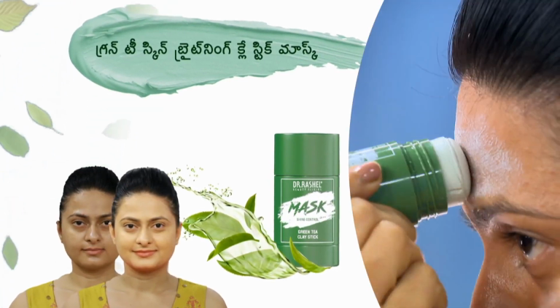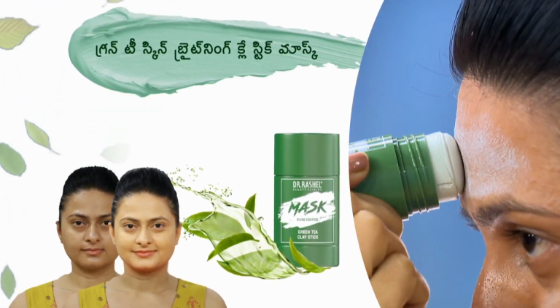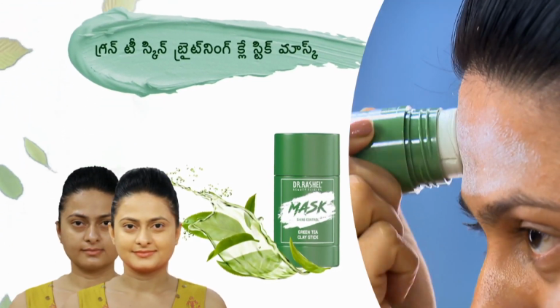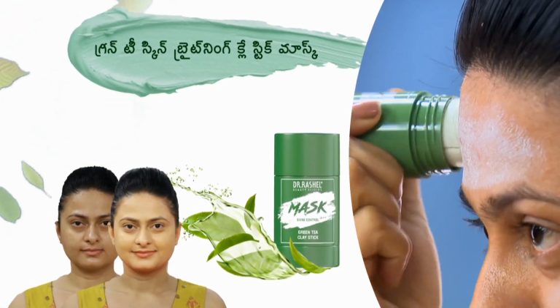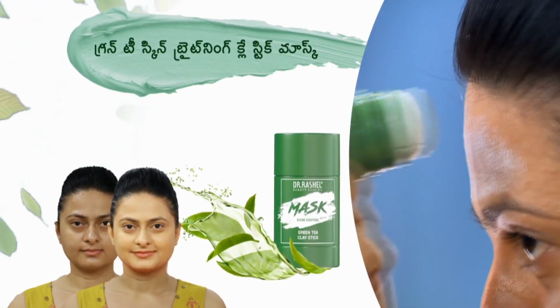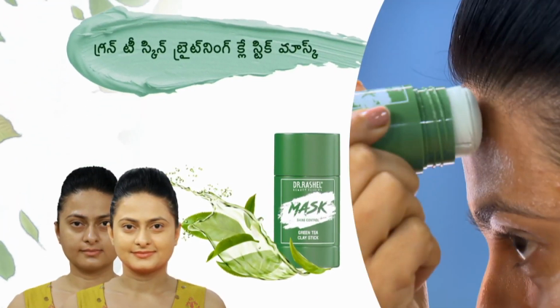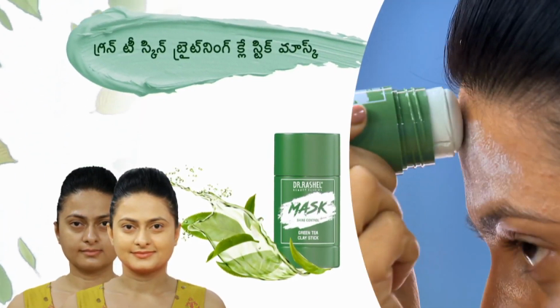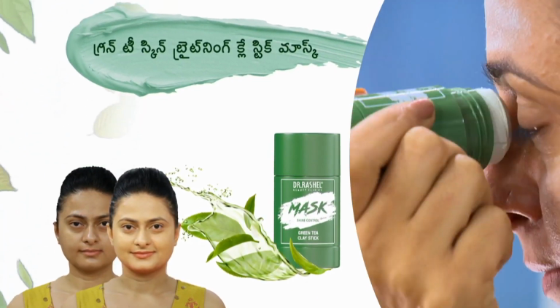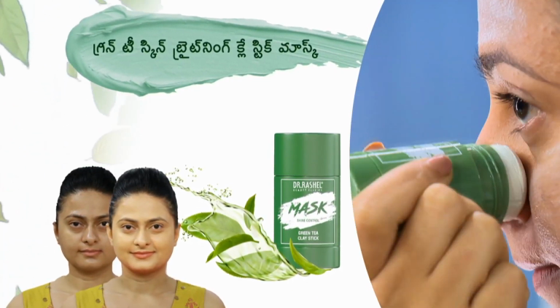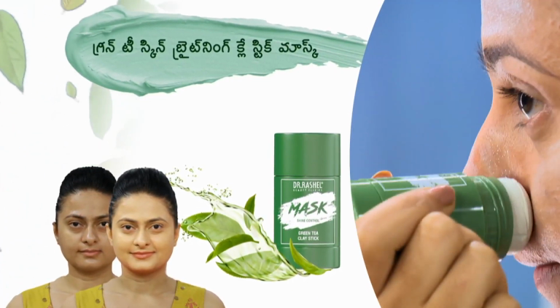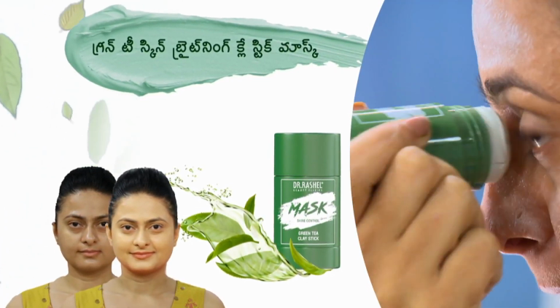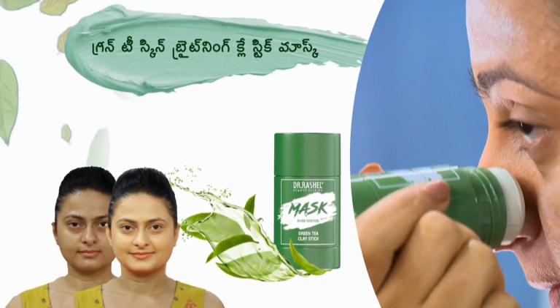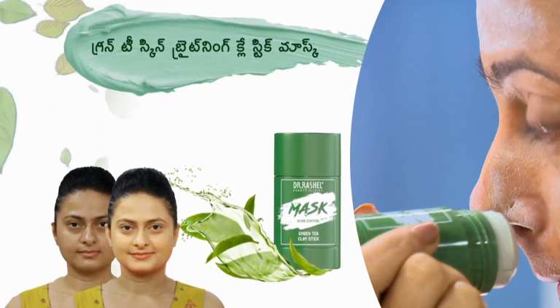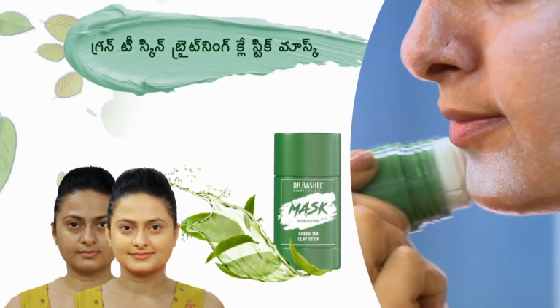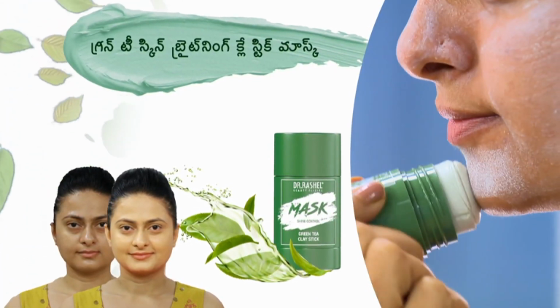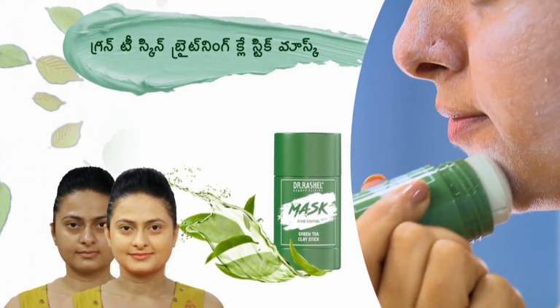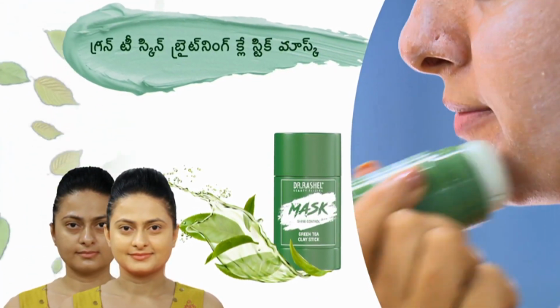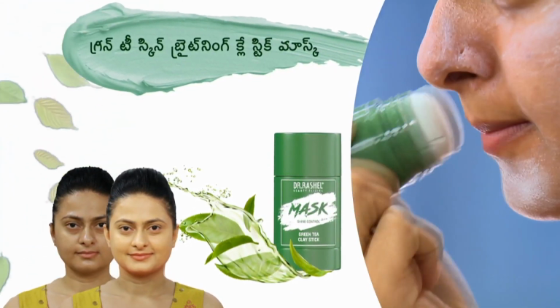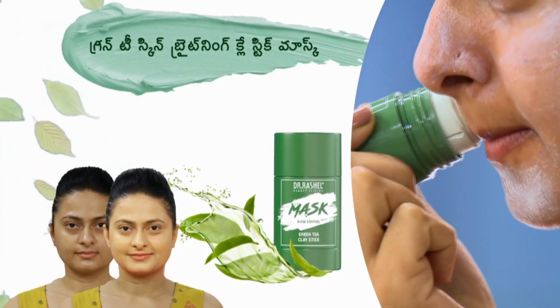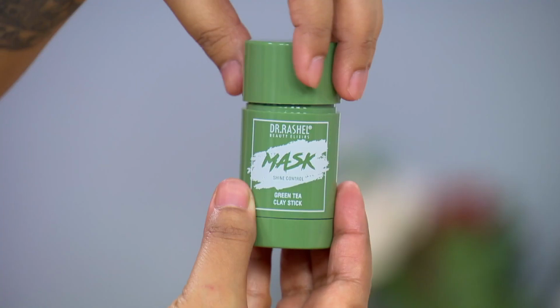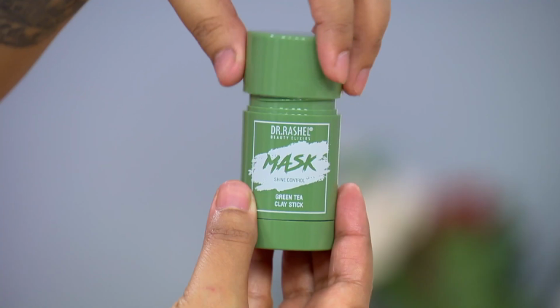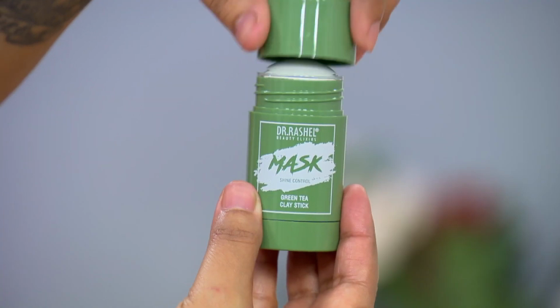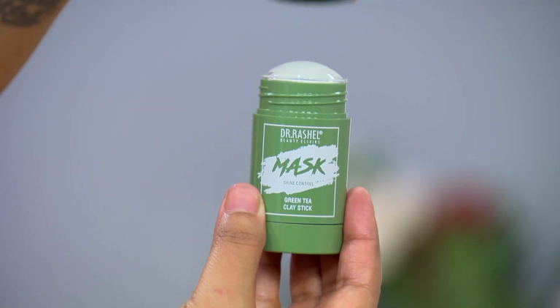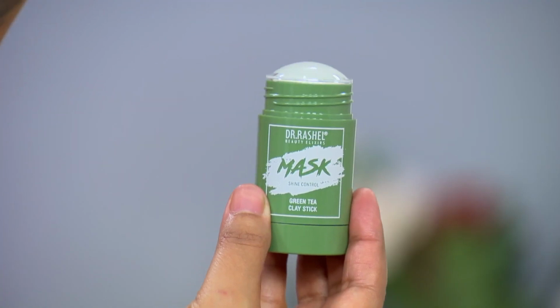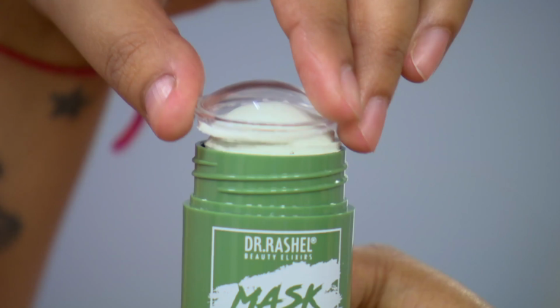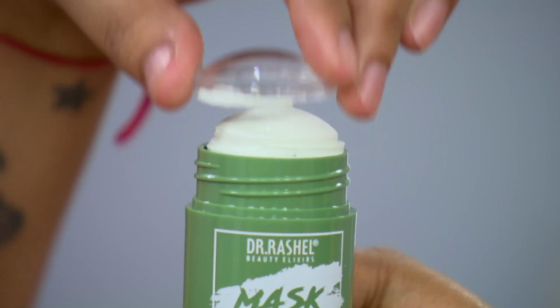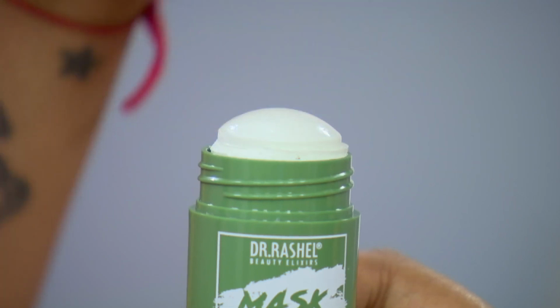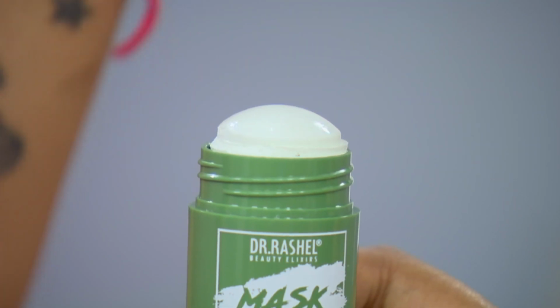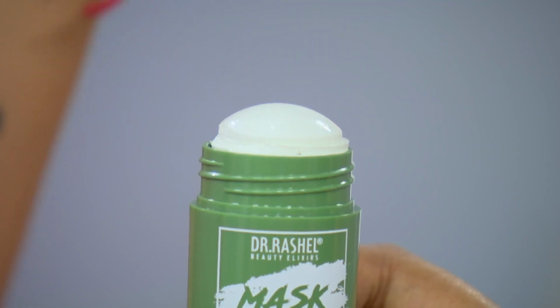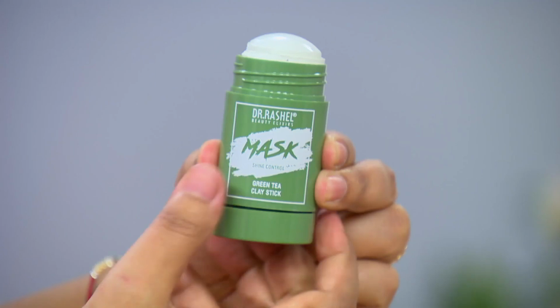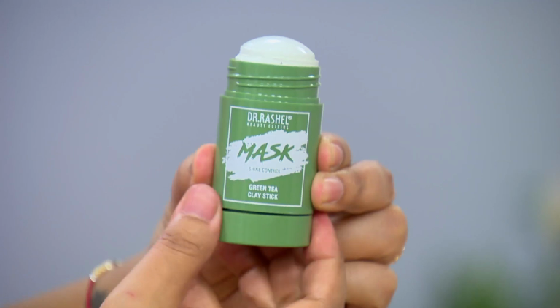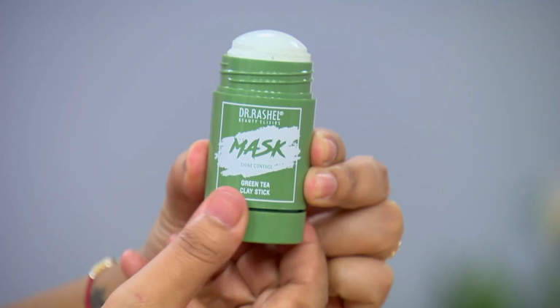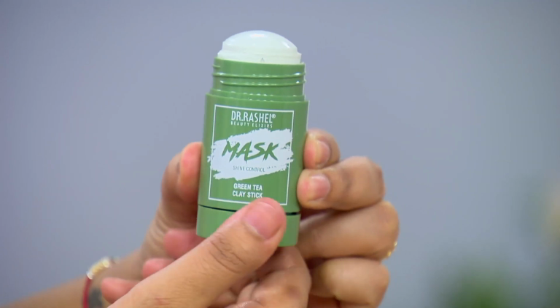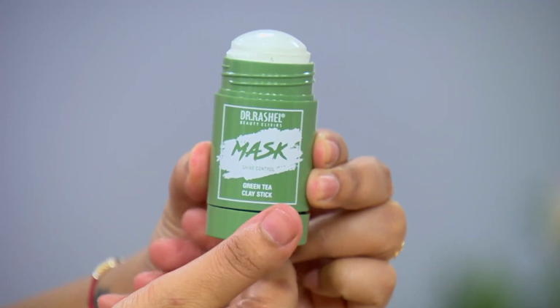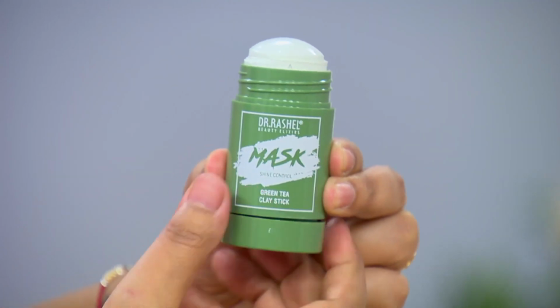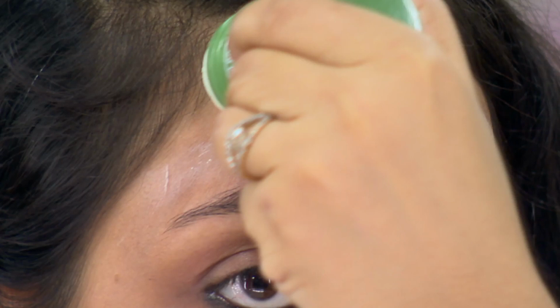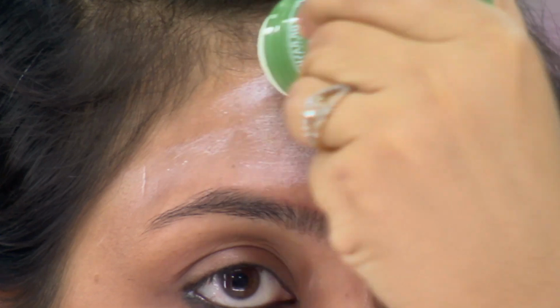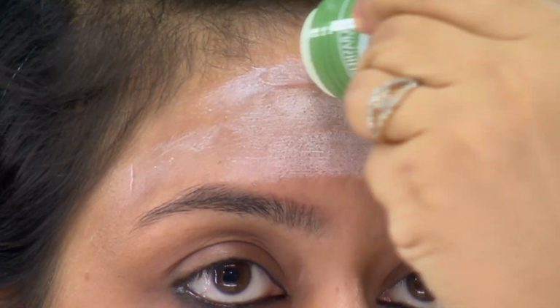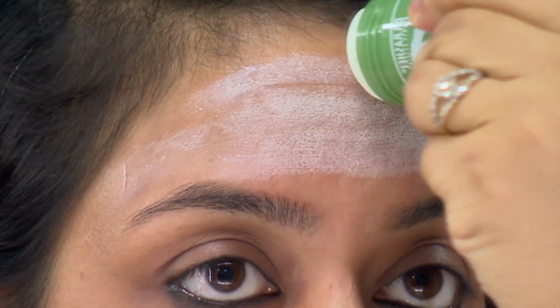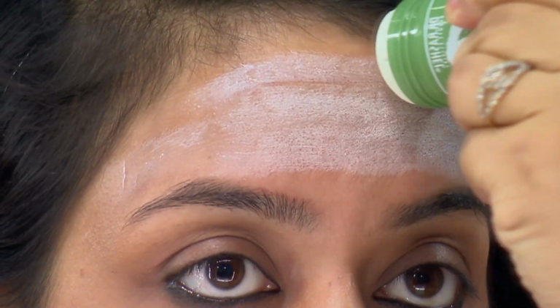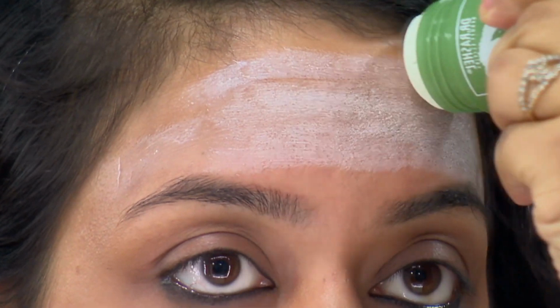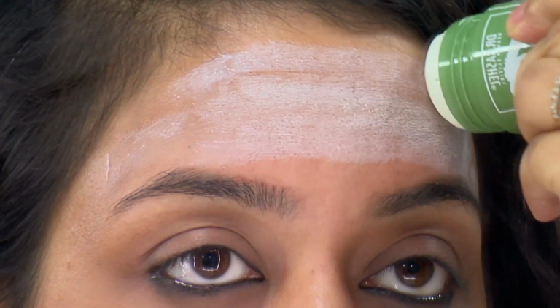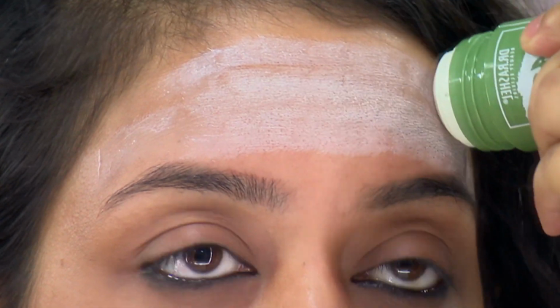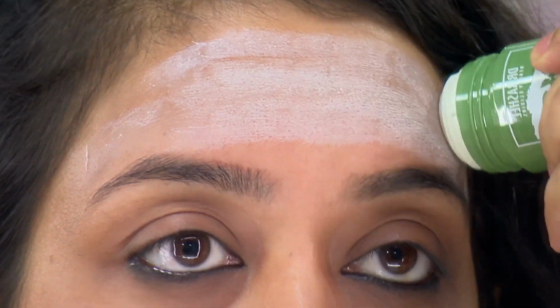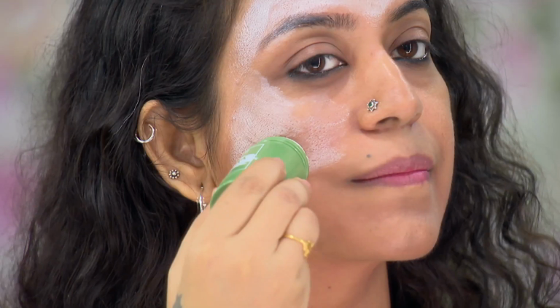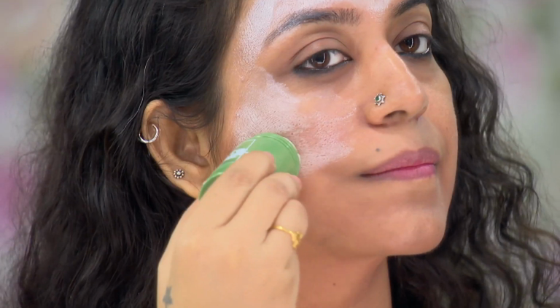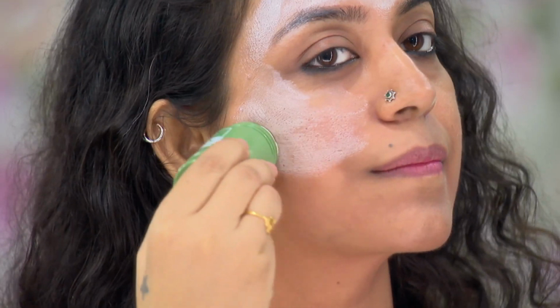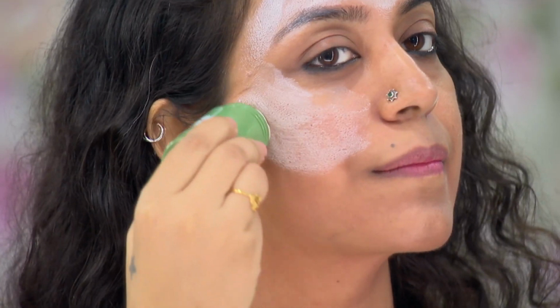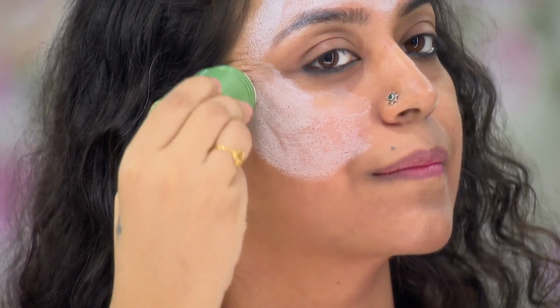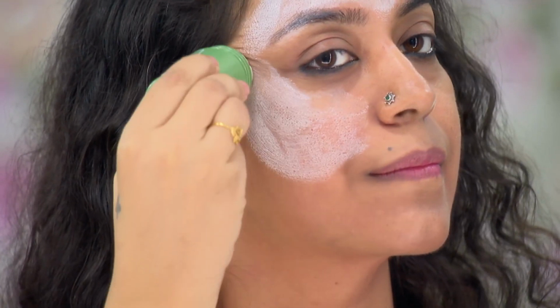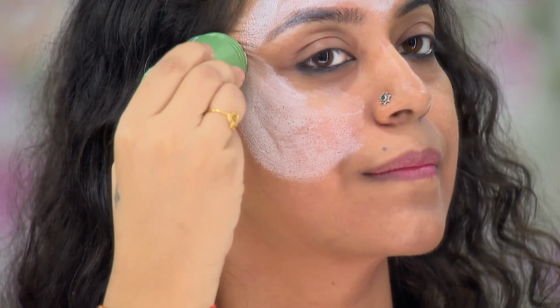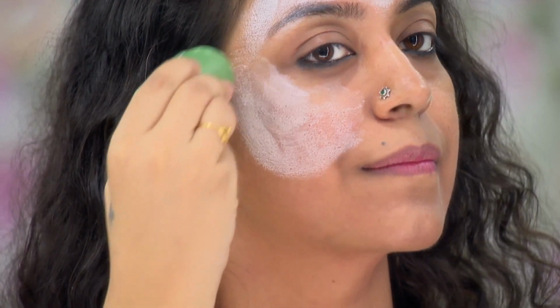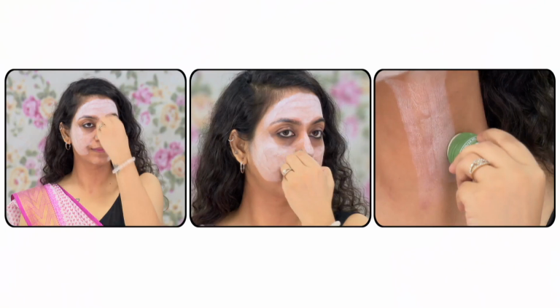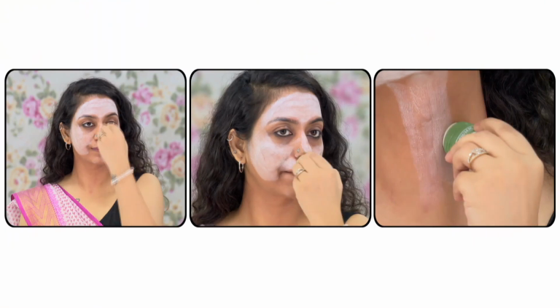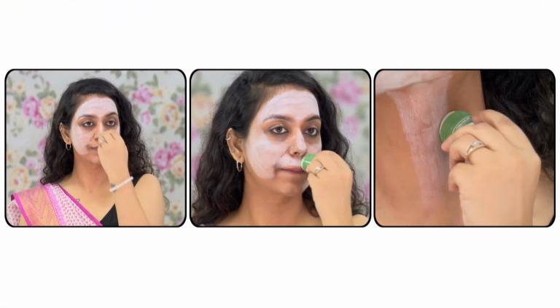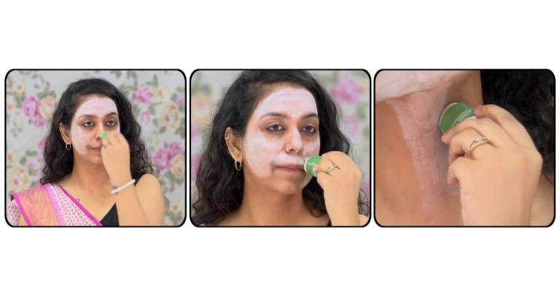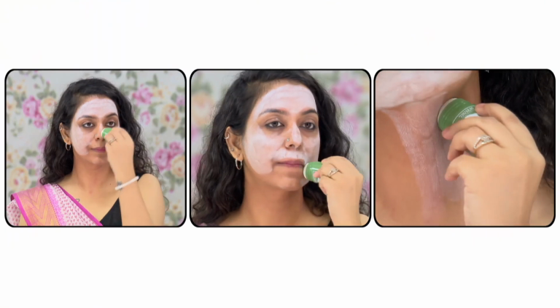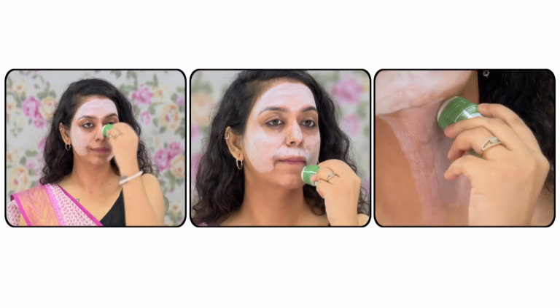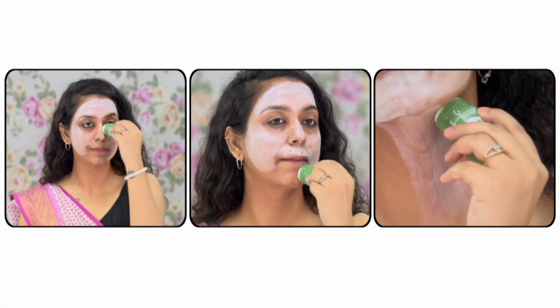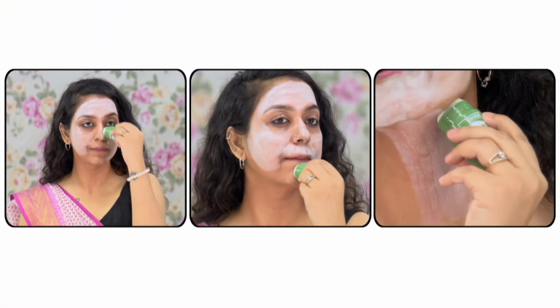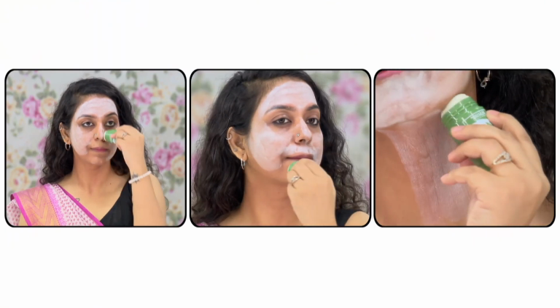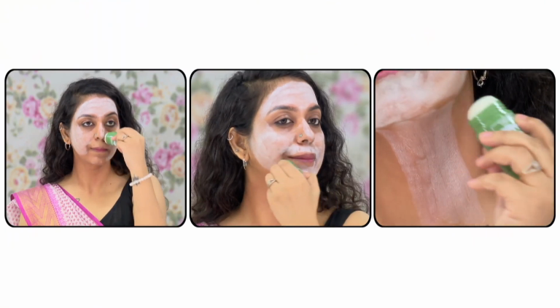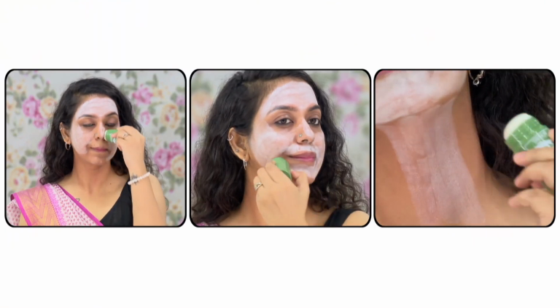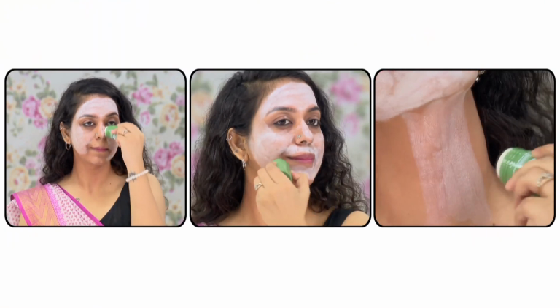I'm going to introduce a green tea skin brightening clay stick mask. You're going to apply it directly to your skin.